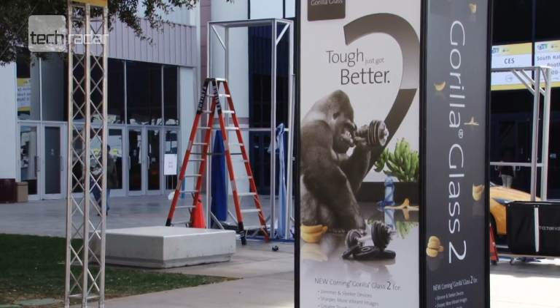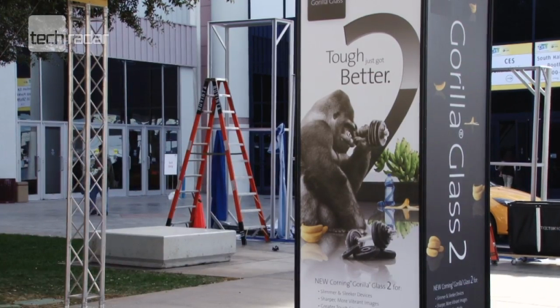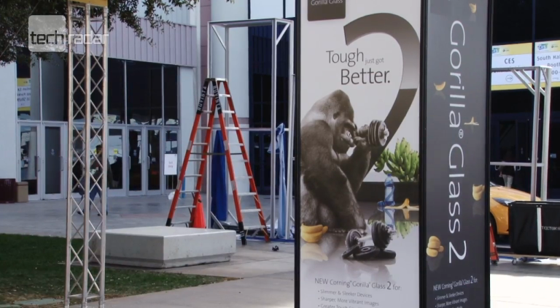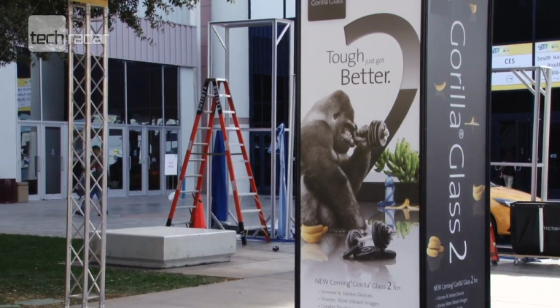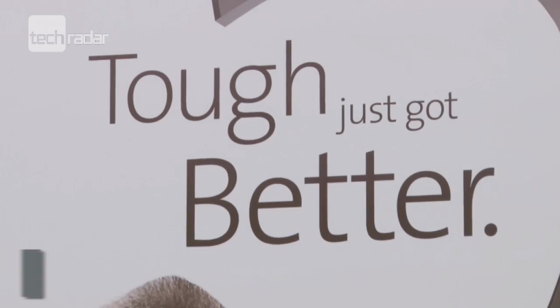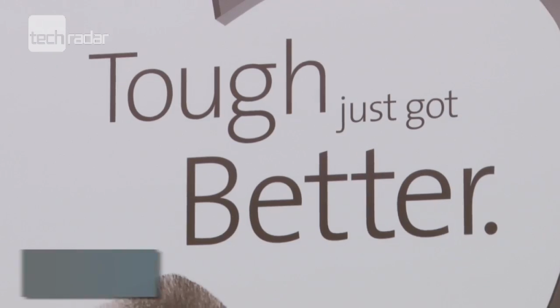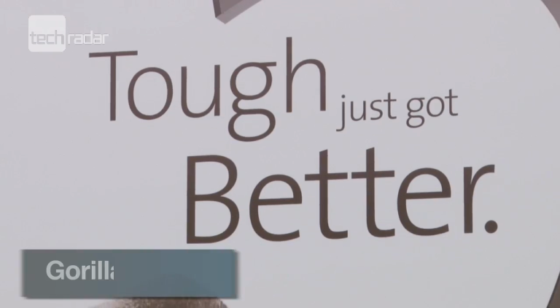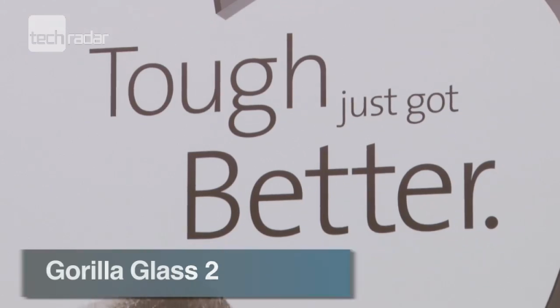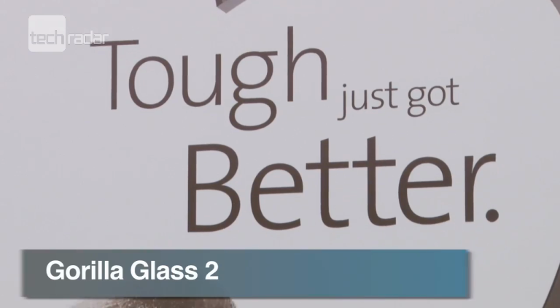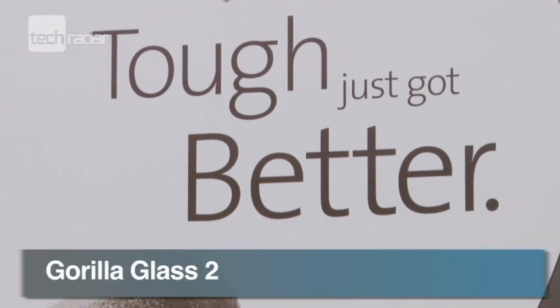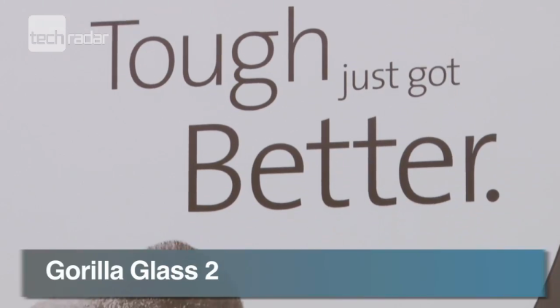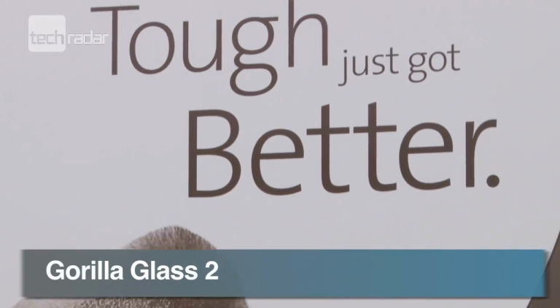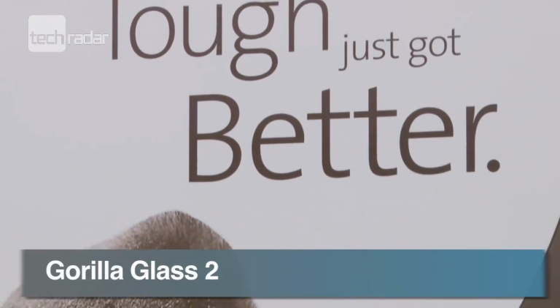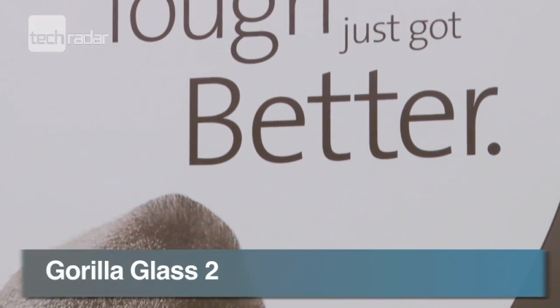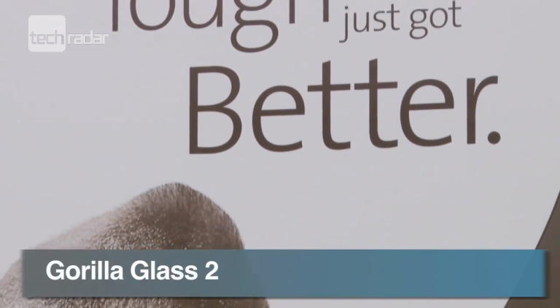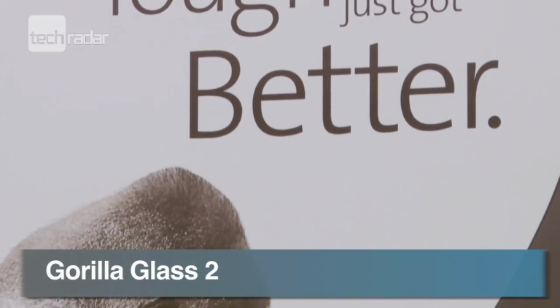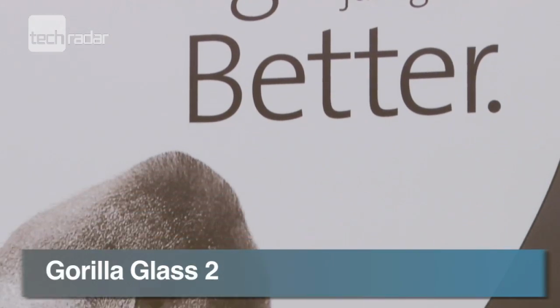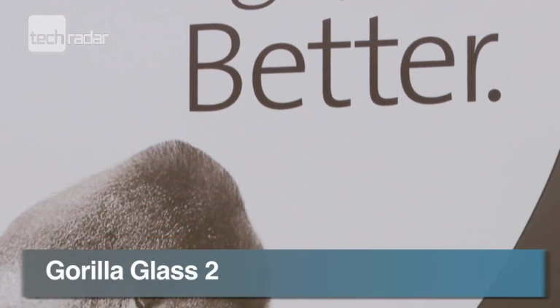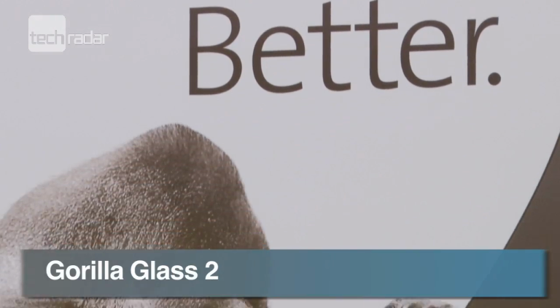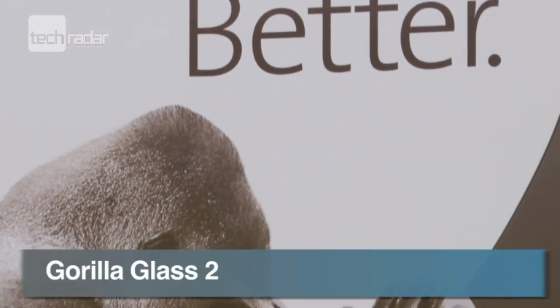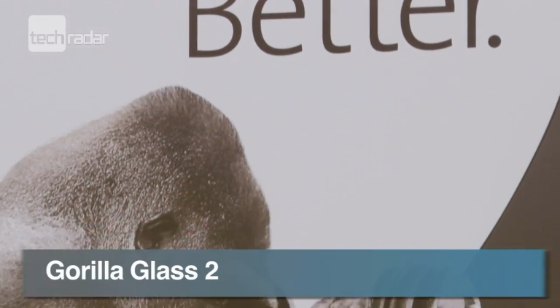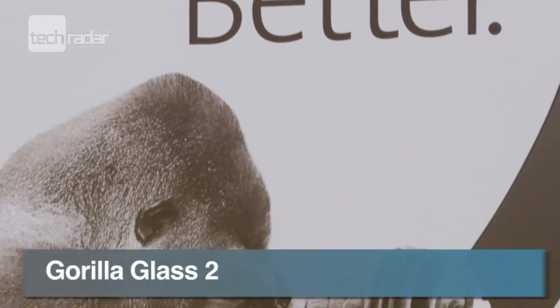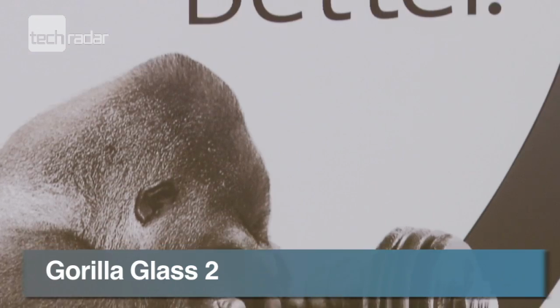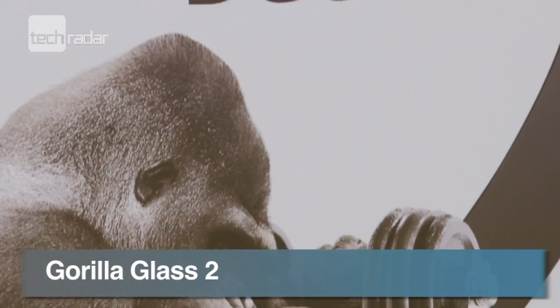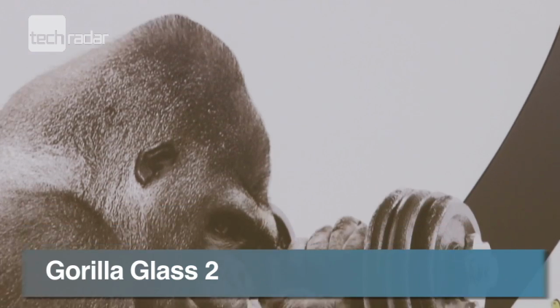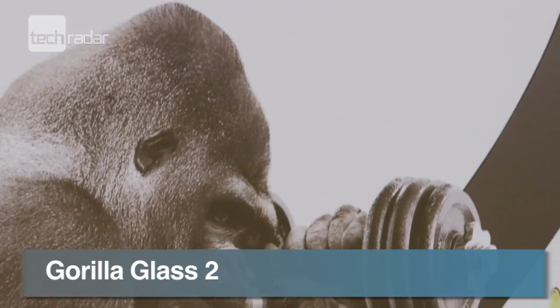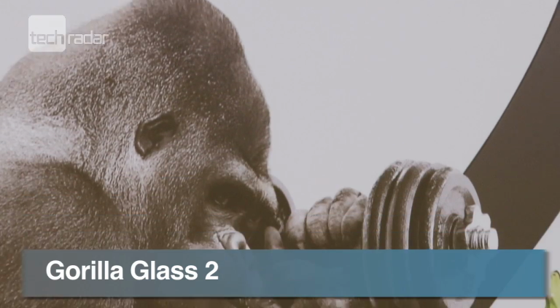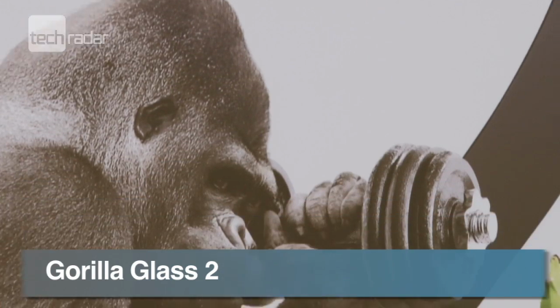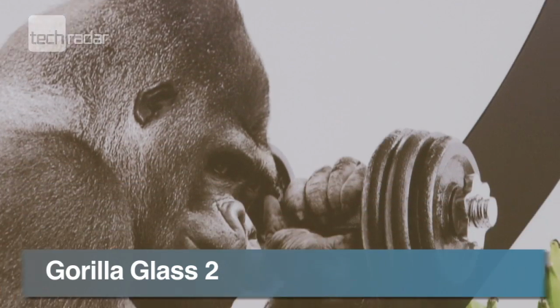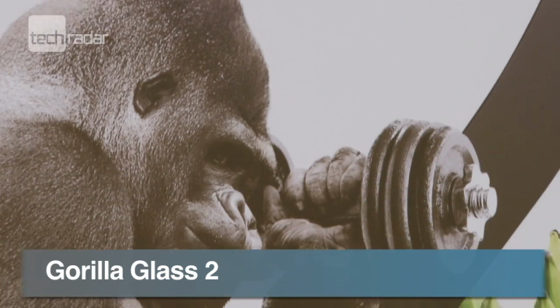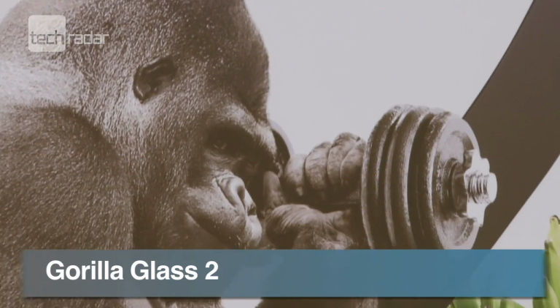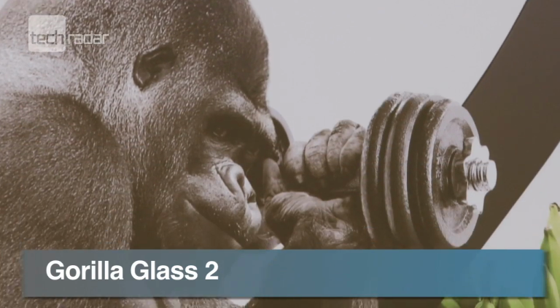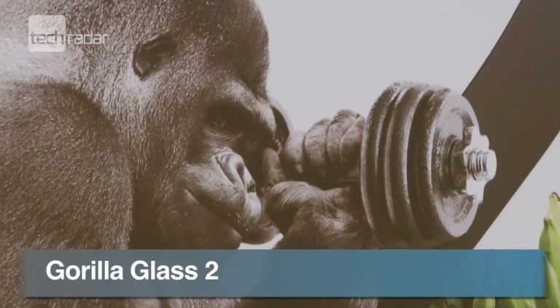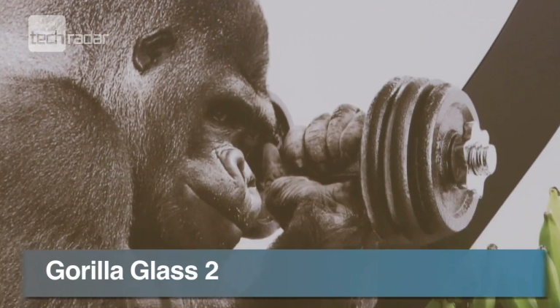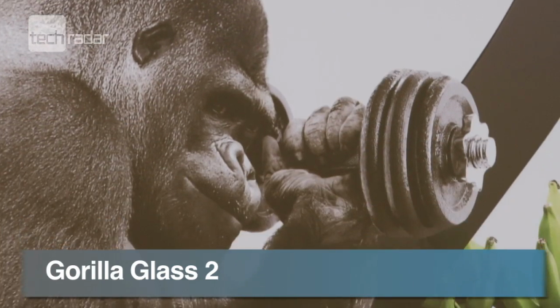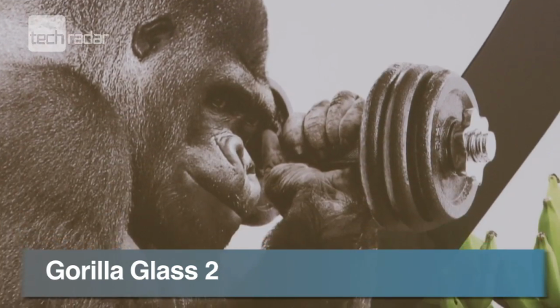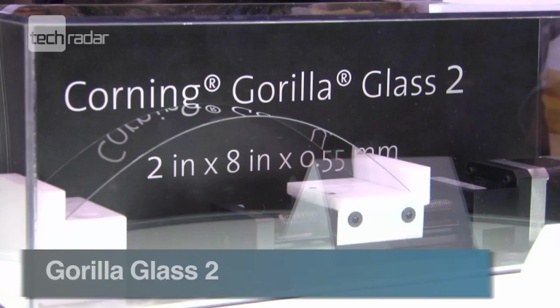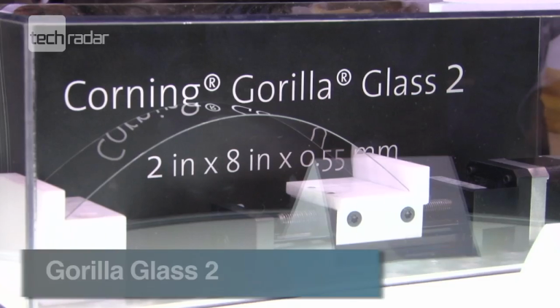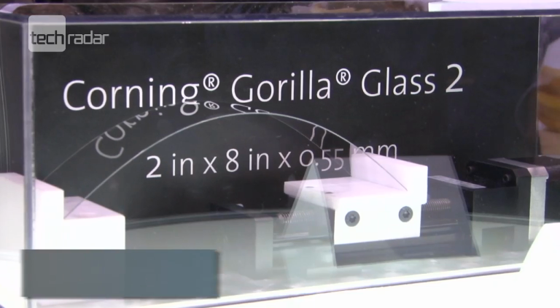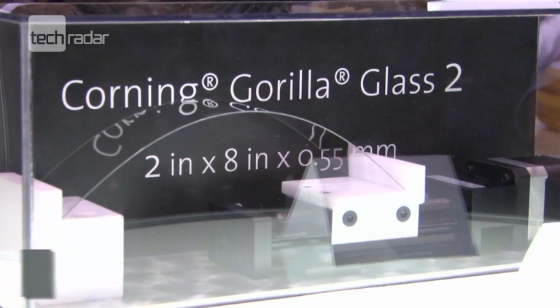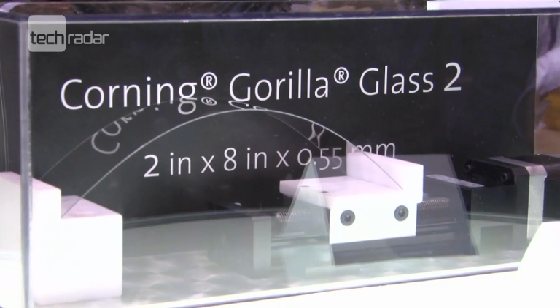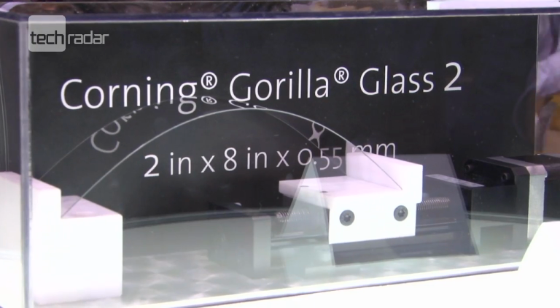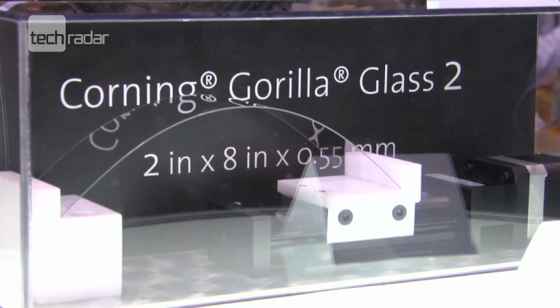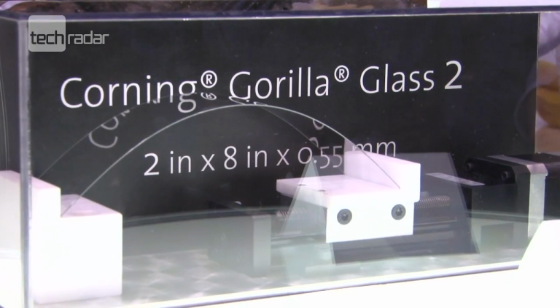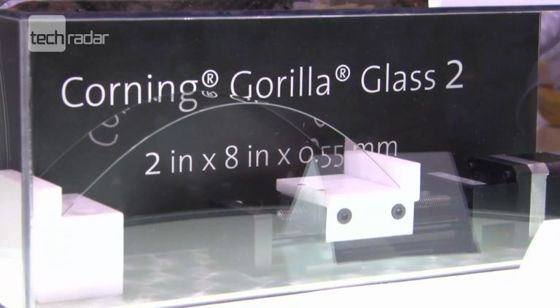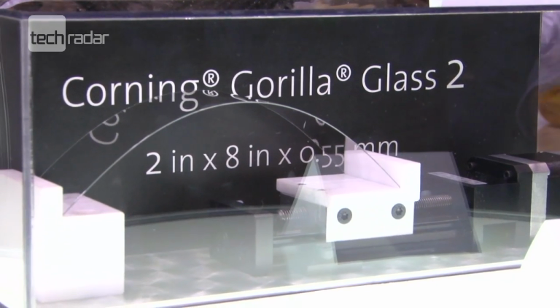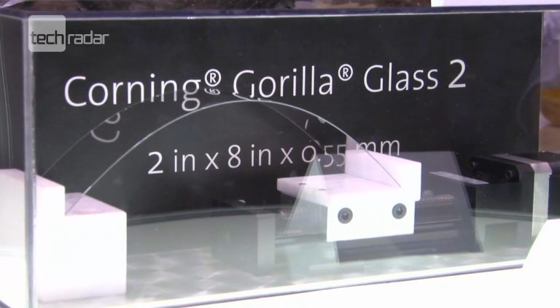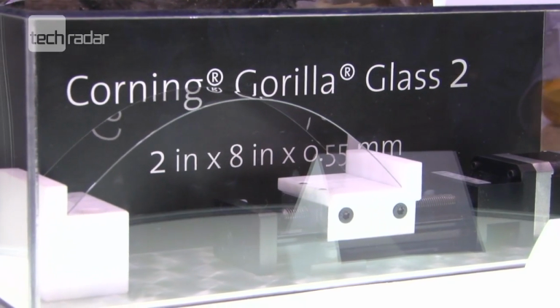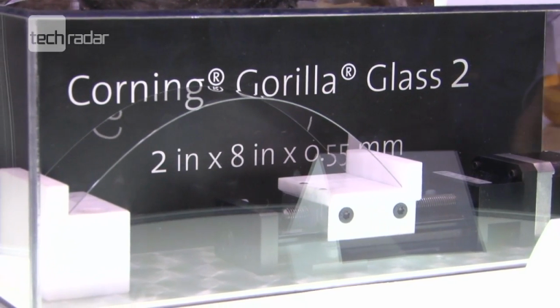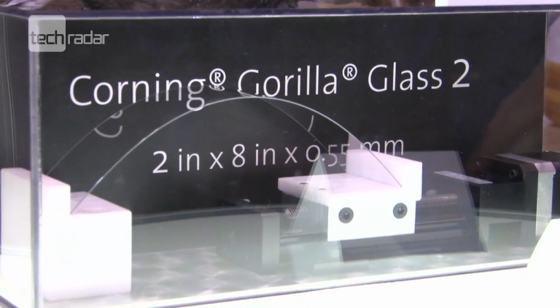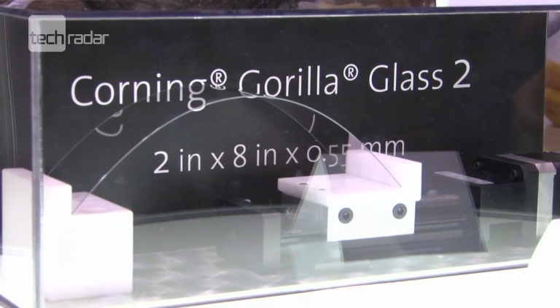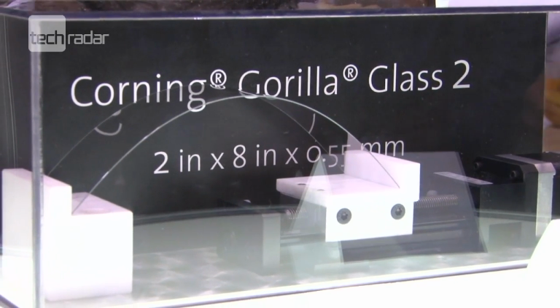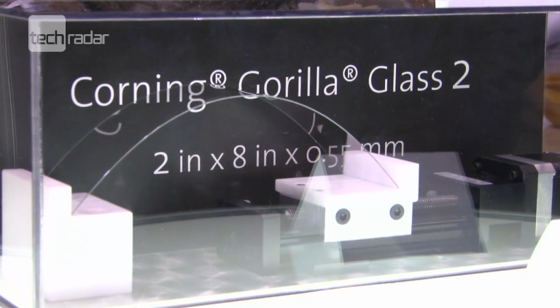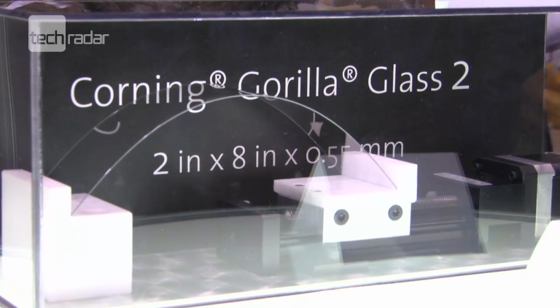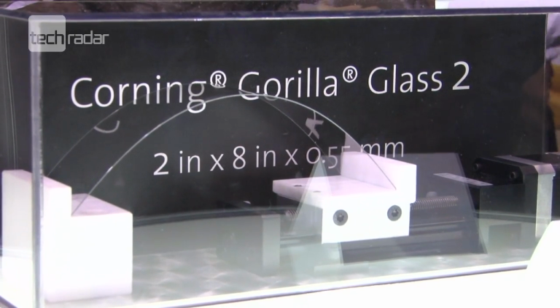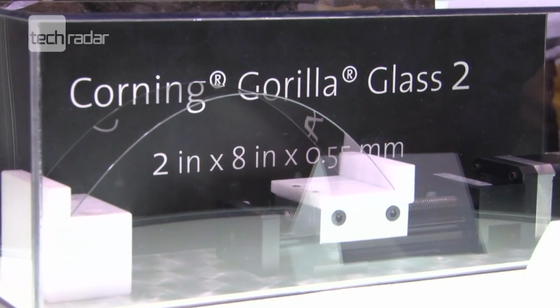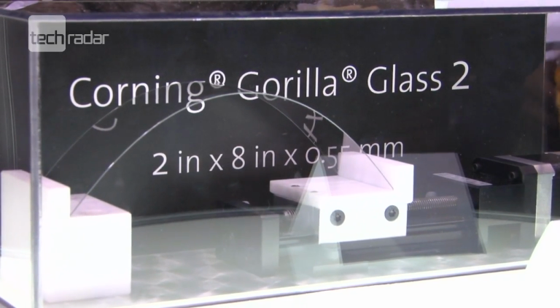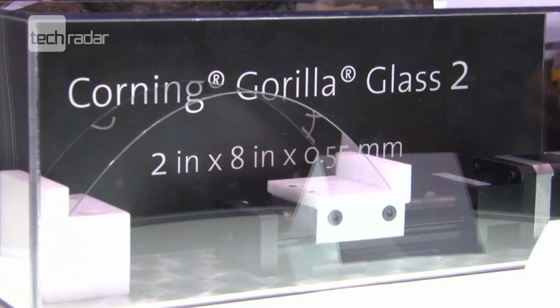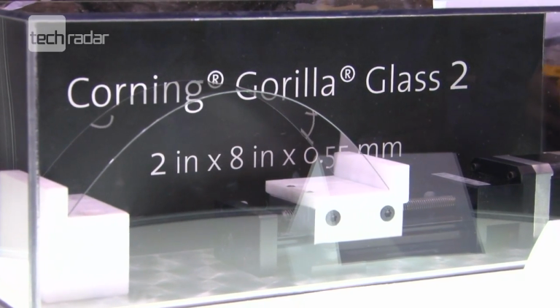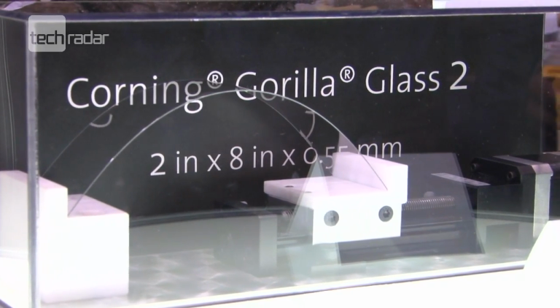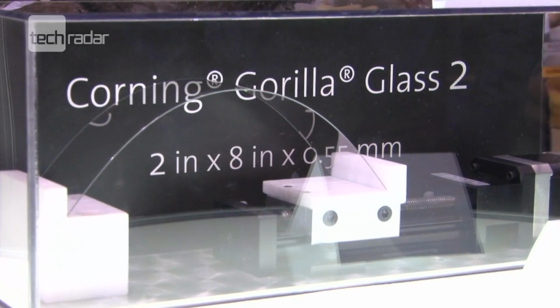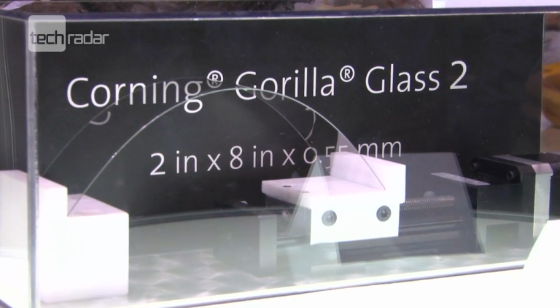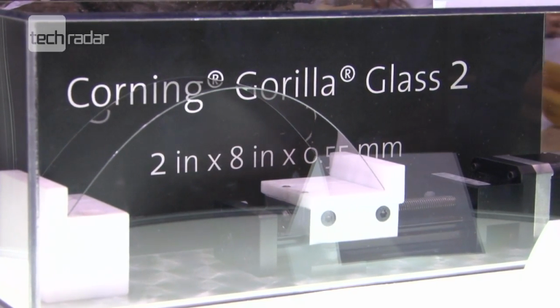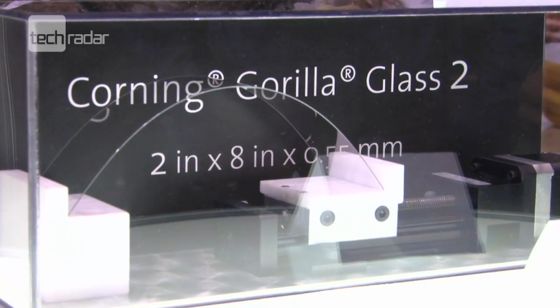Gorilla Glass 2 is 20% slimmer than before and offers up better touch responsiveness and brighter images without losing any durability.